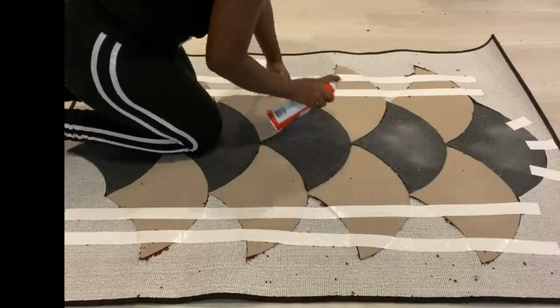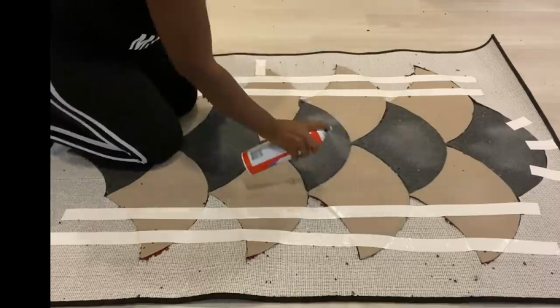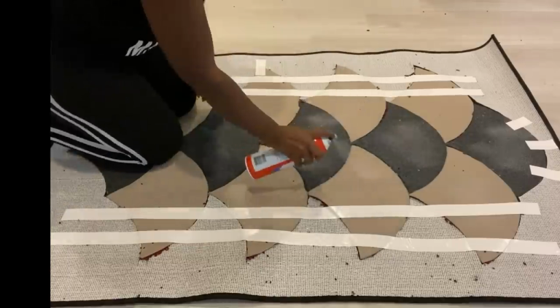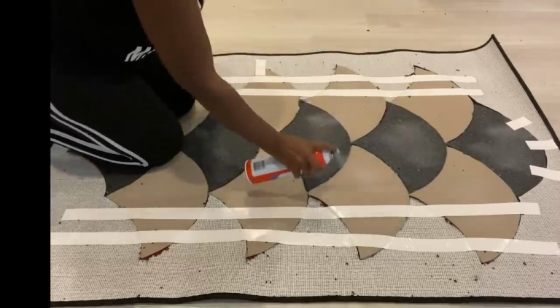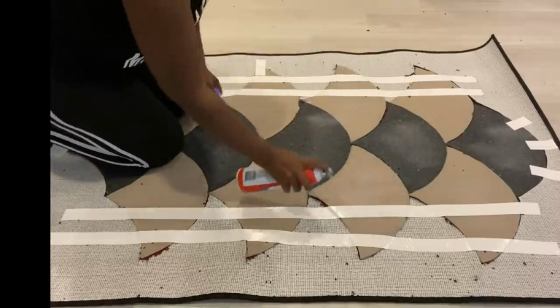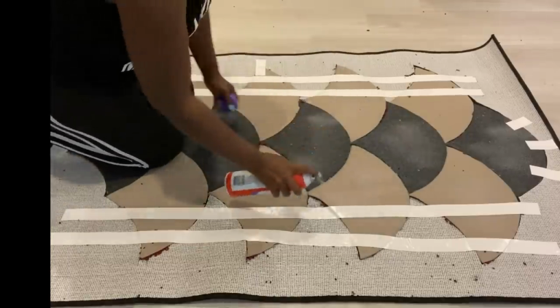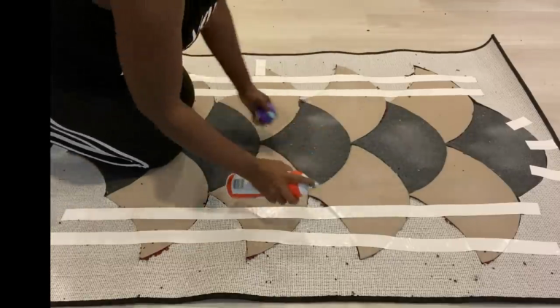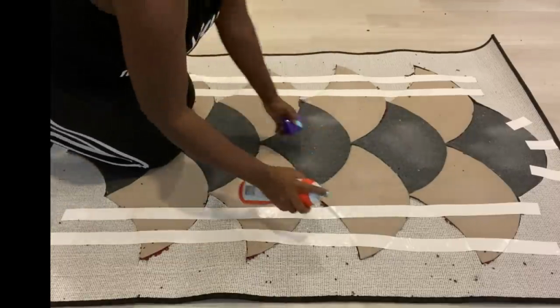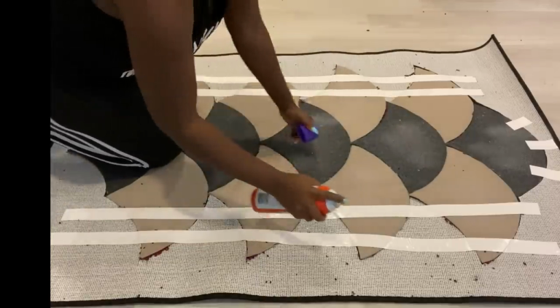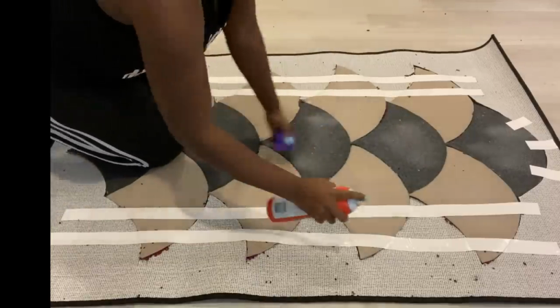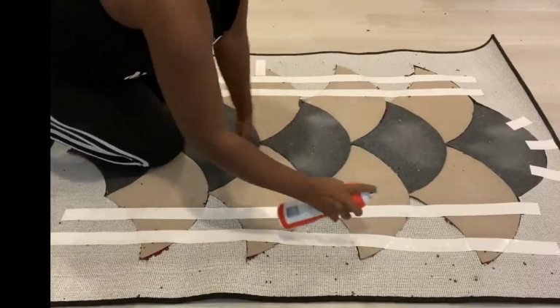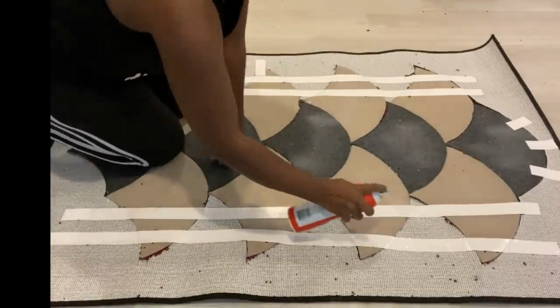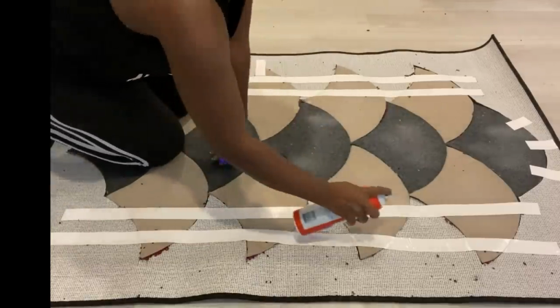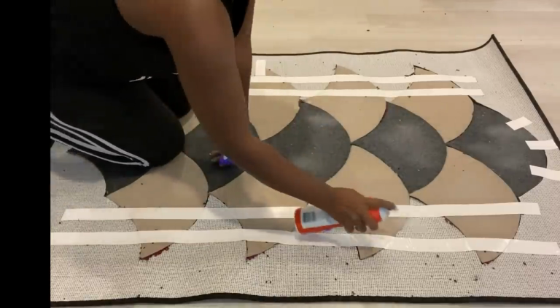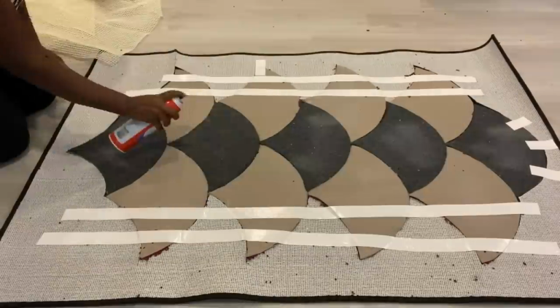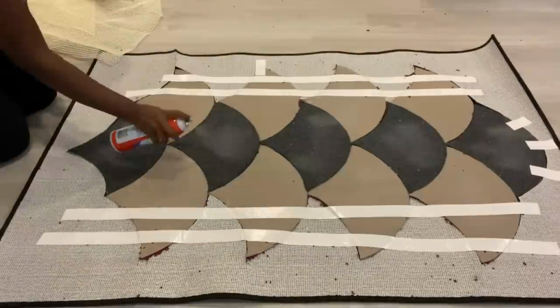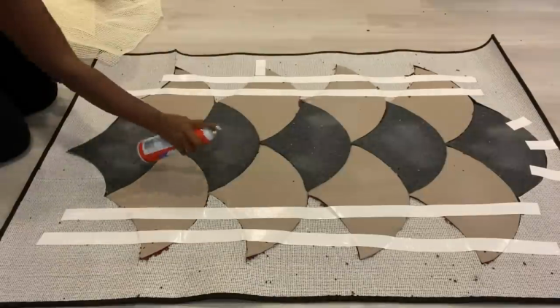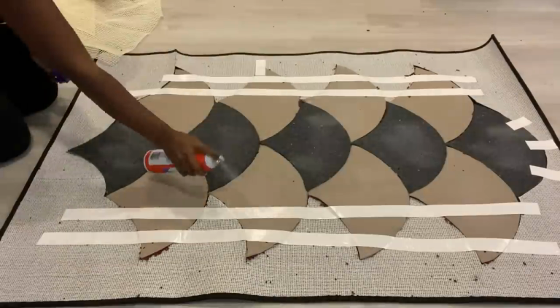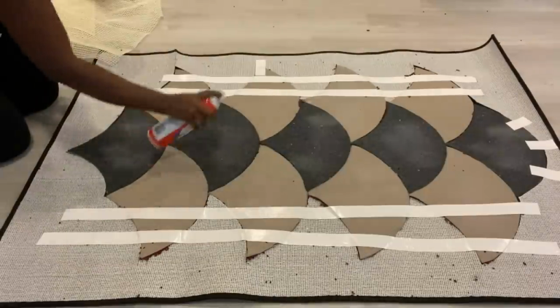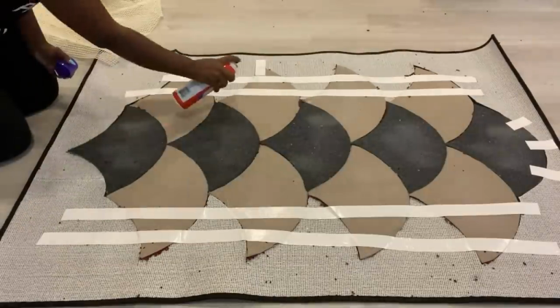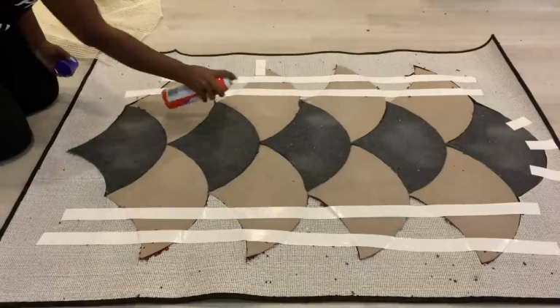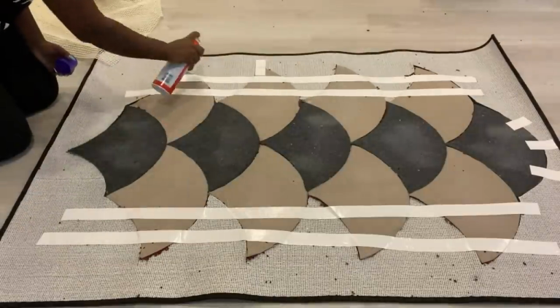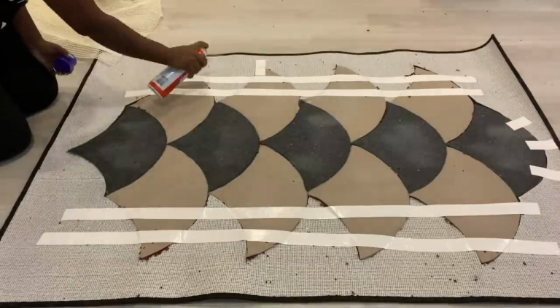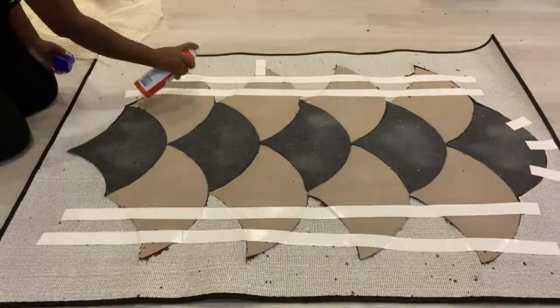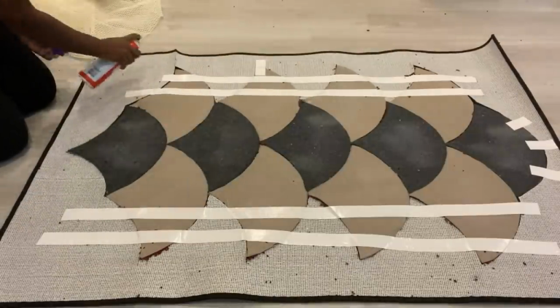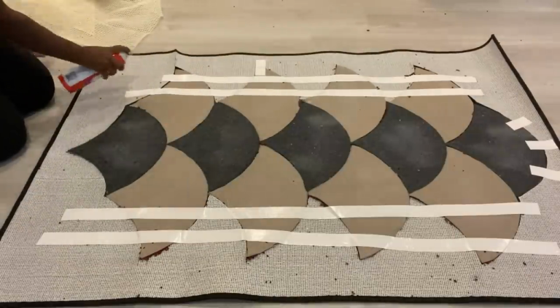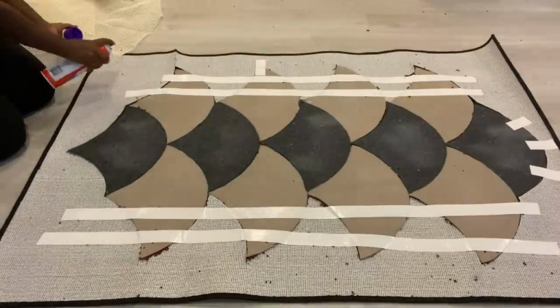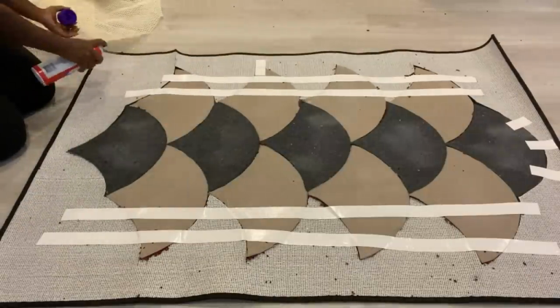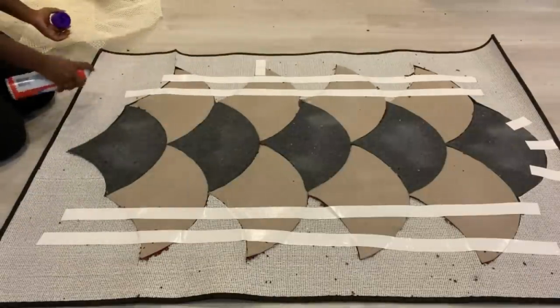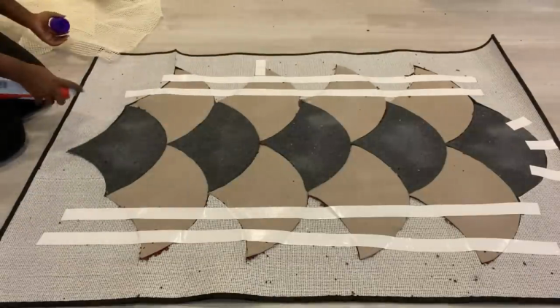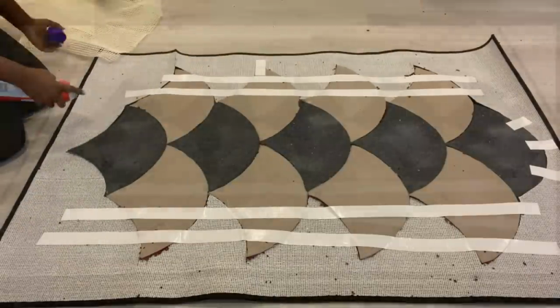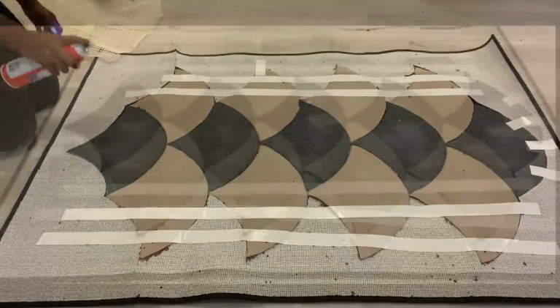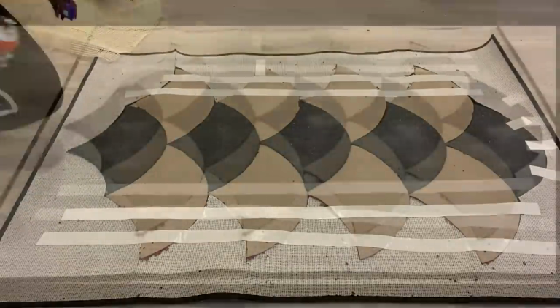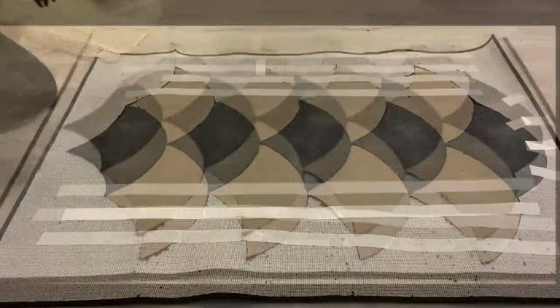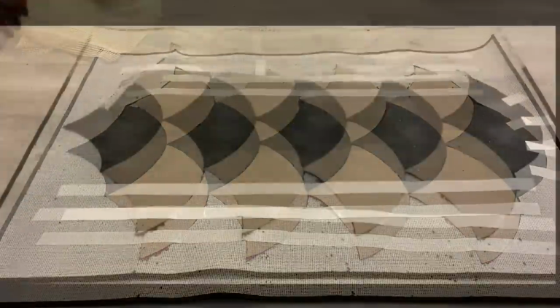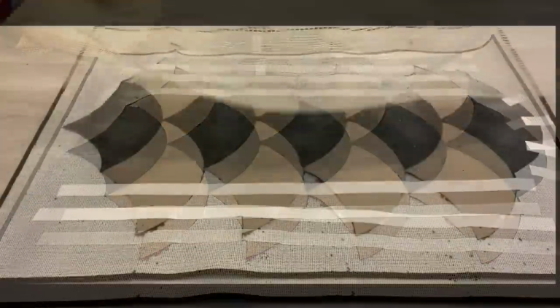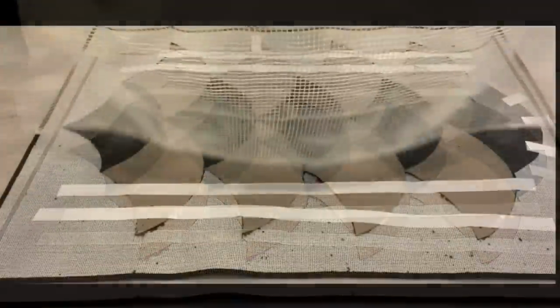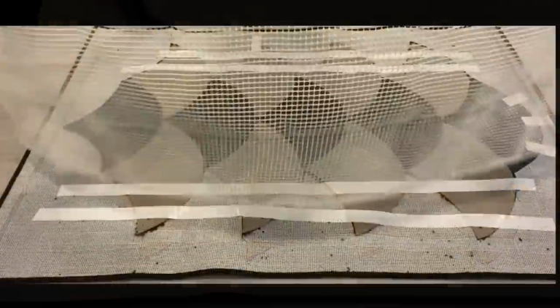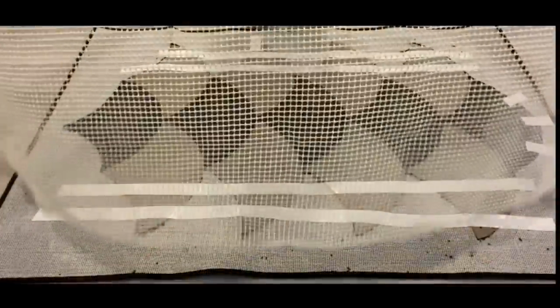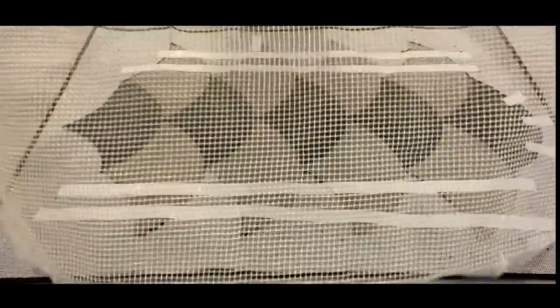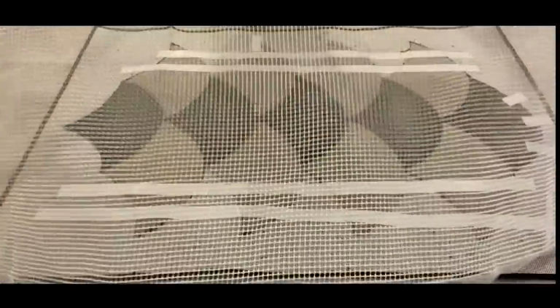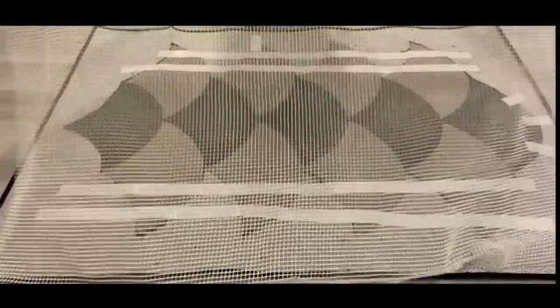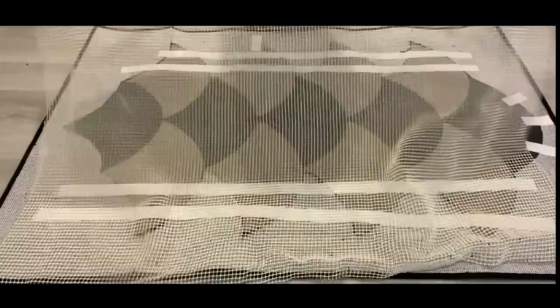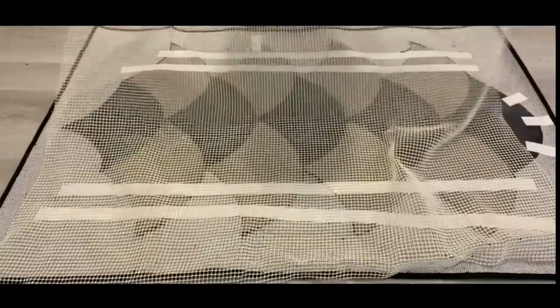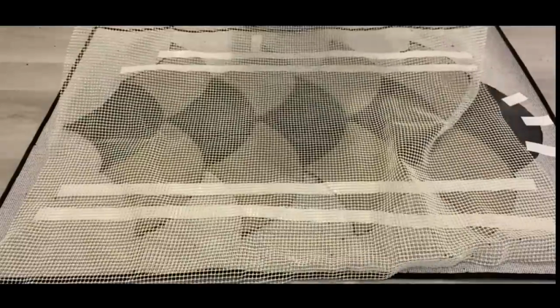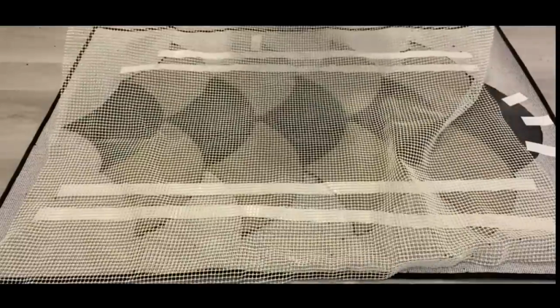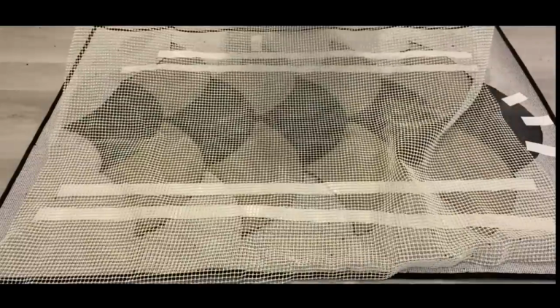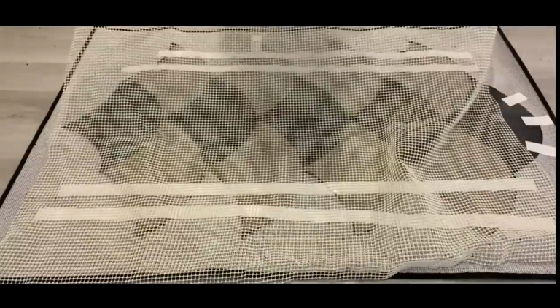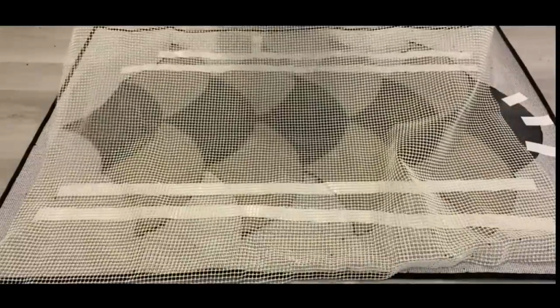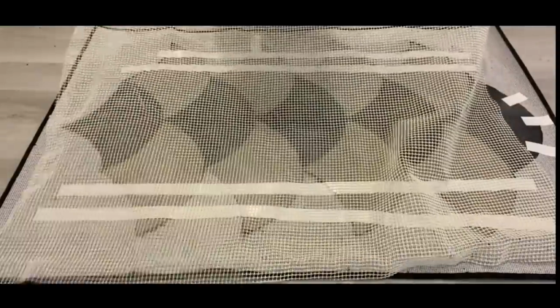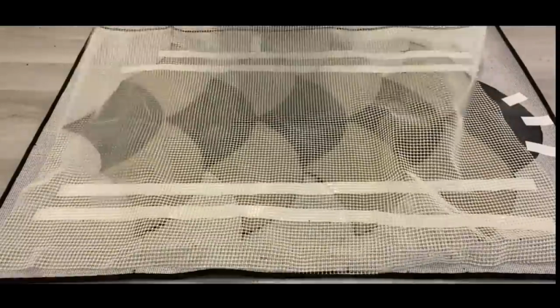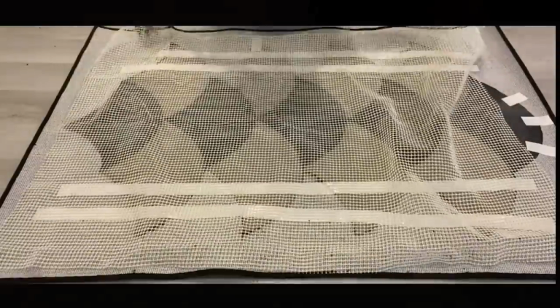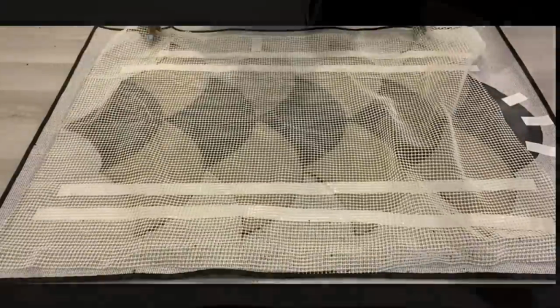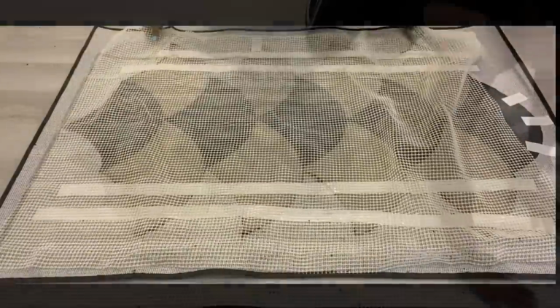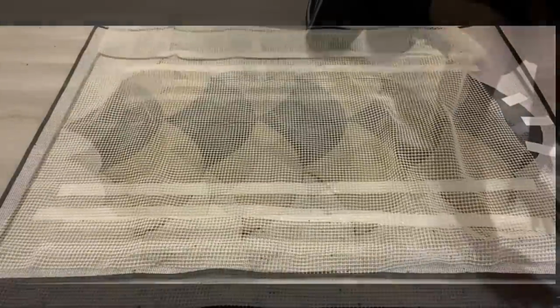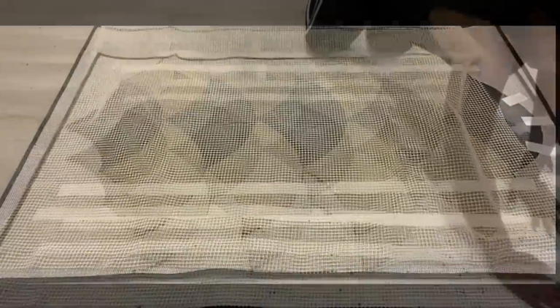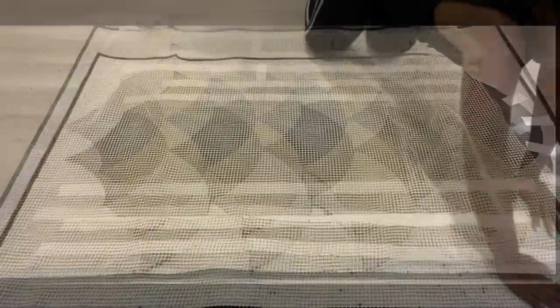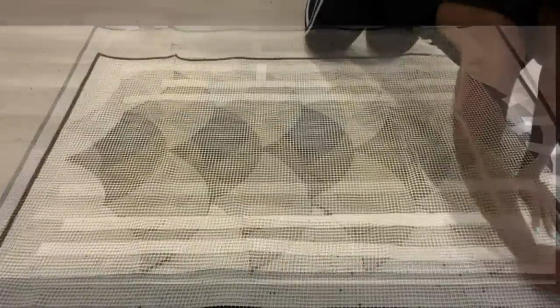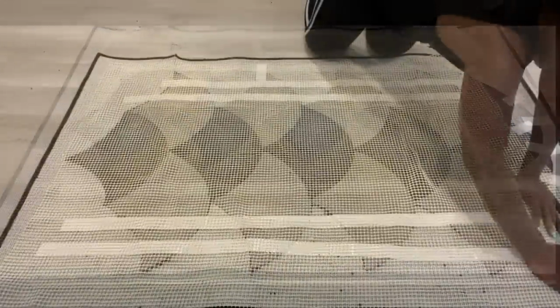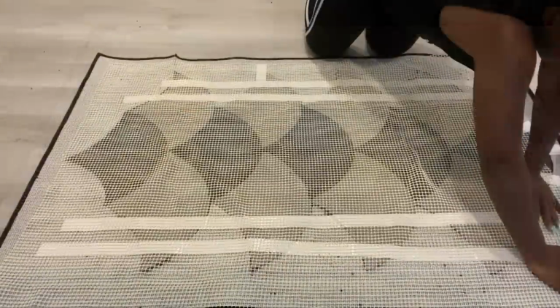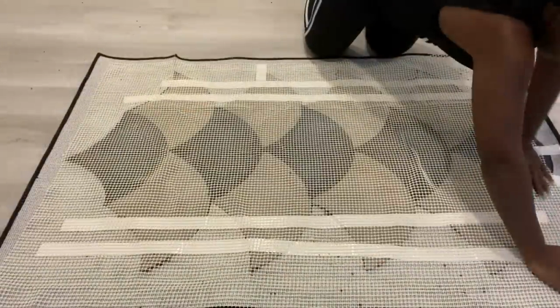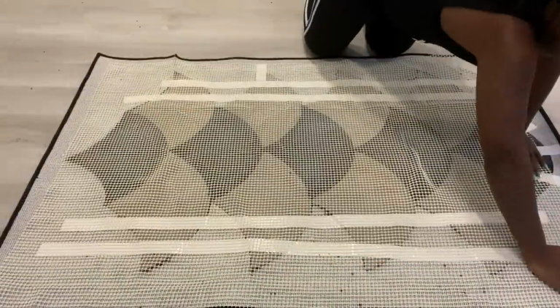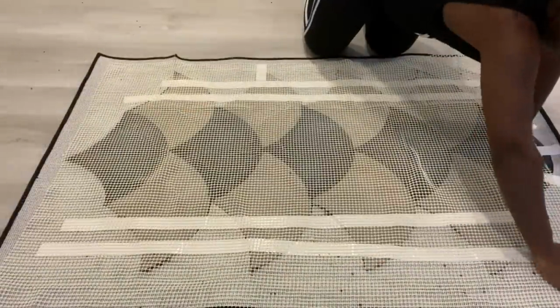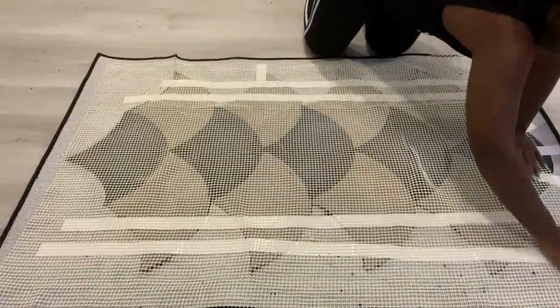I'll be using the adhesive spray and the non-skid pad at the back. I forgot to mention that I also glued on the pattern that I made to the overall rug before doing this.